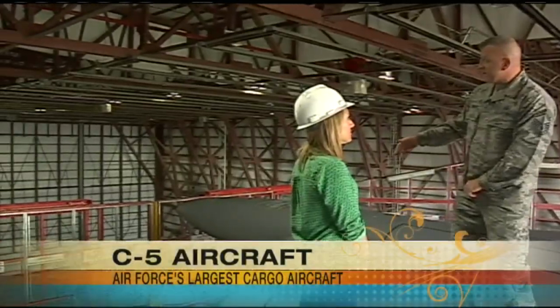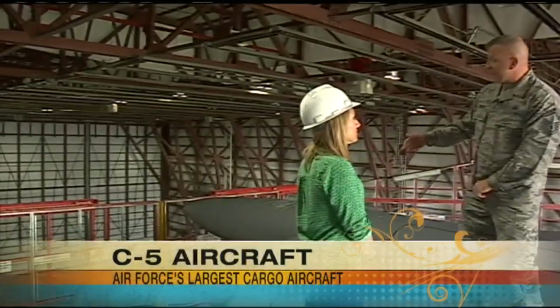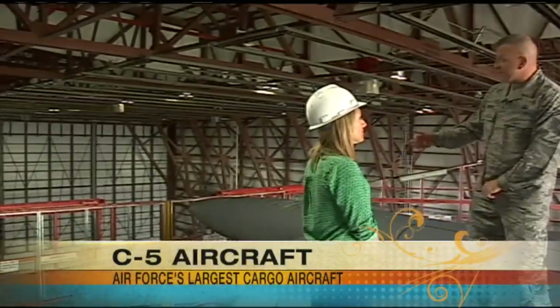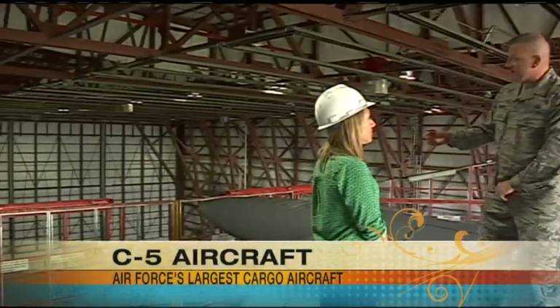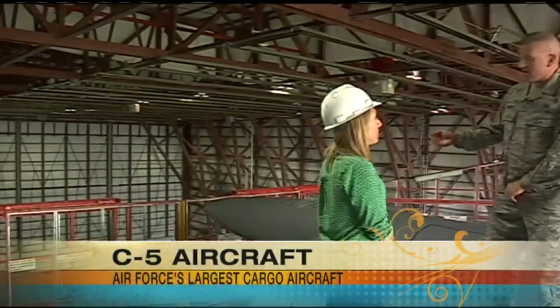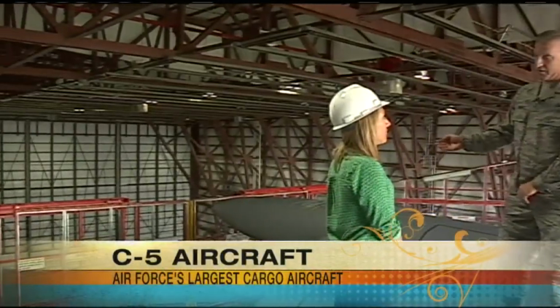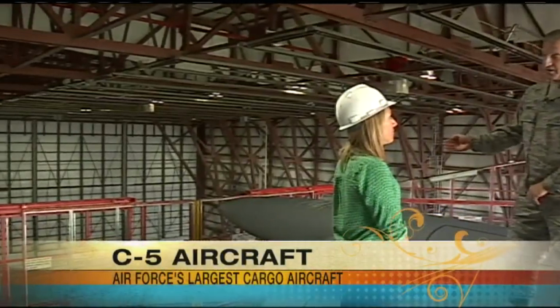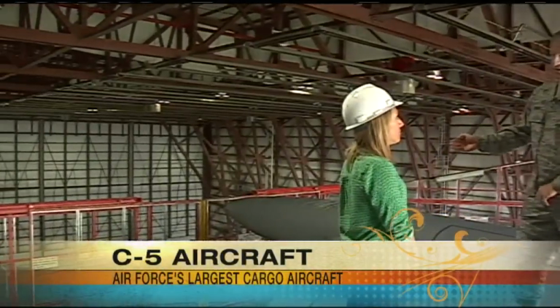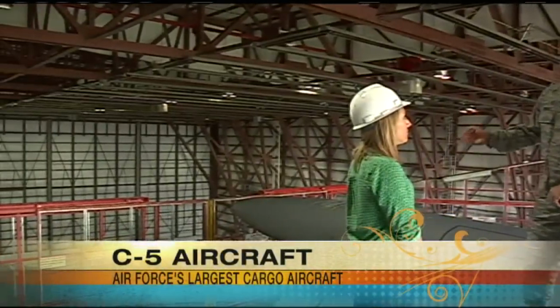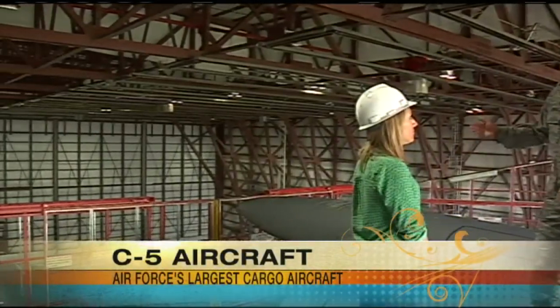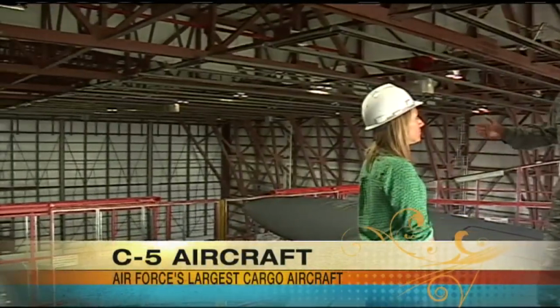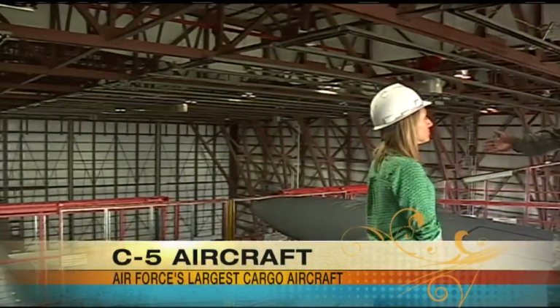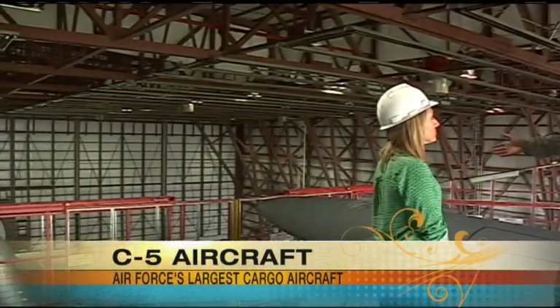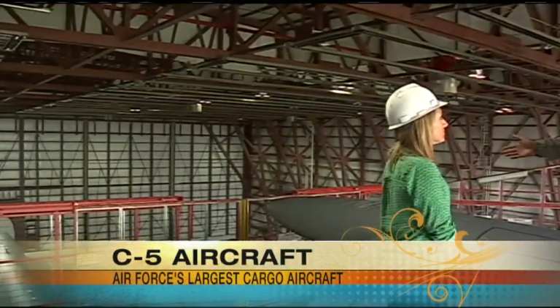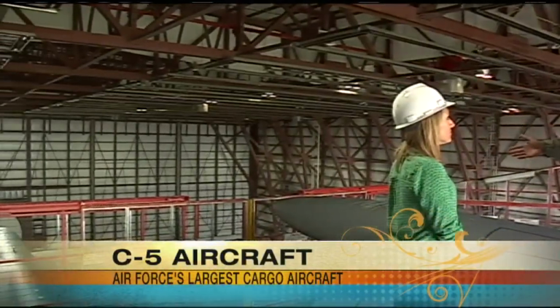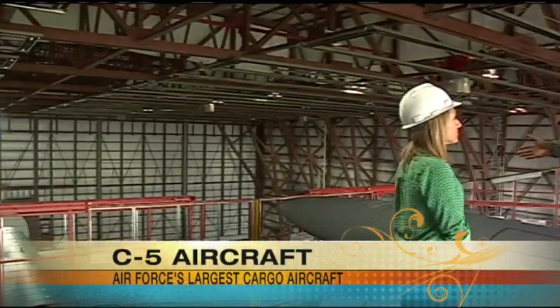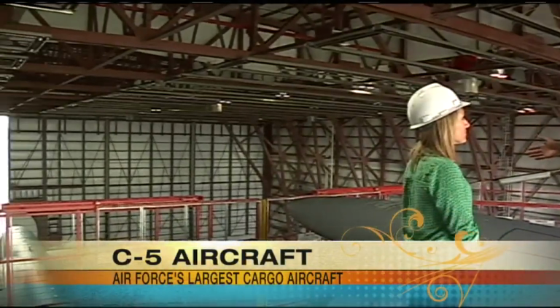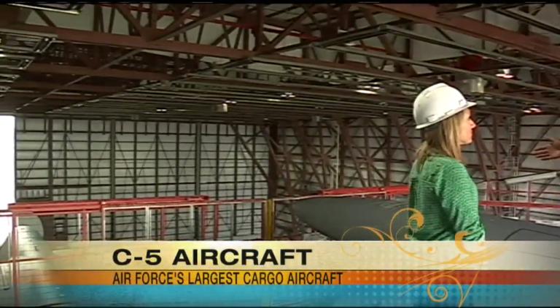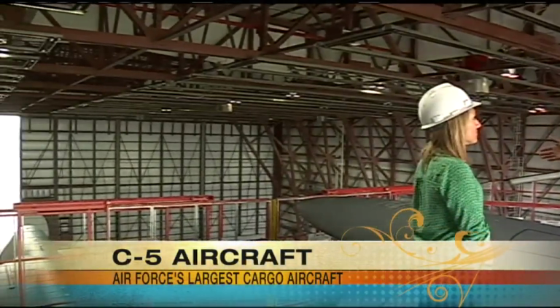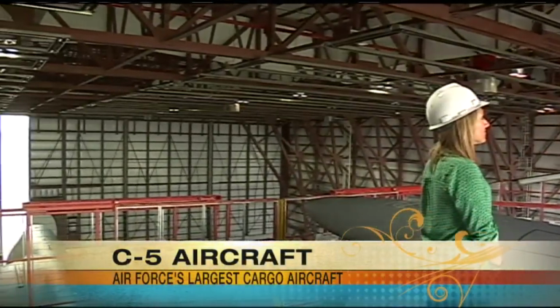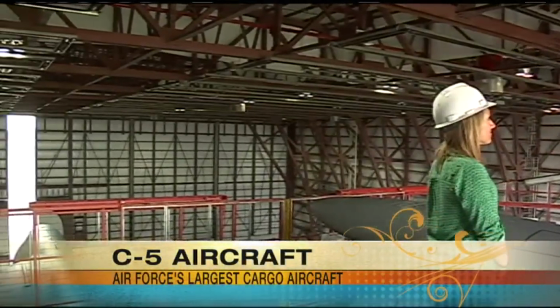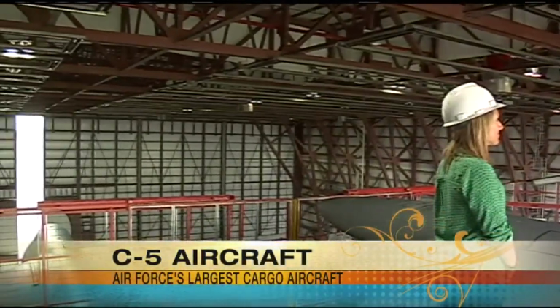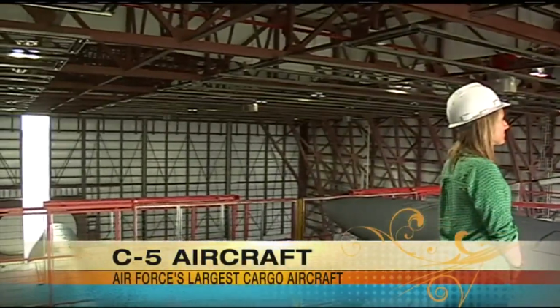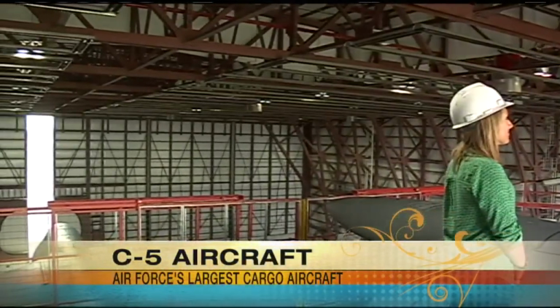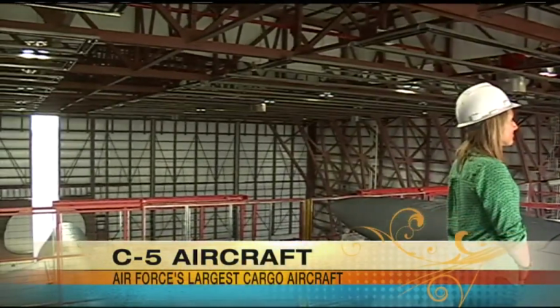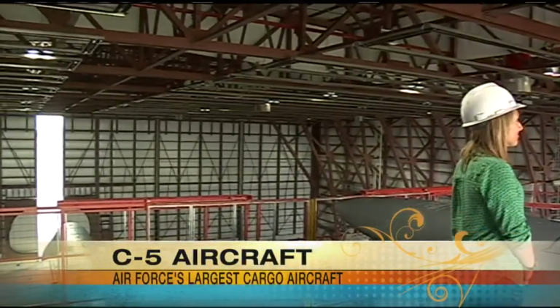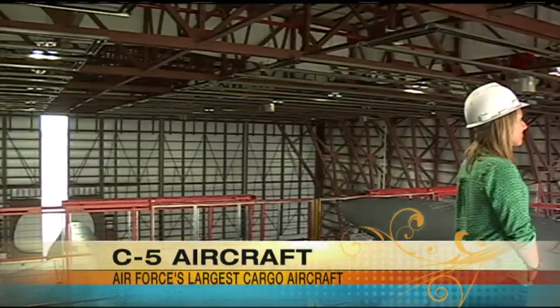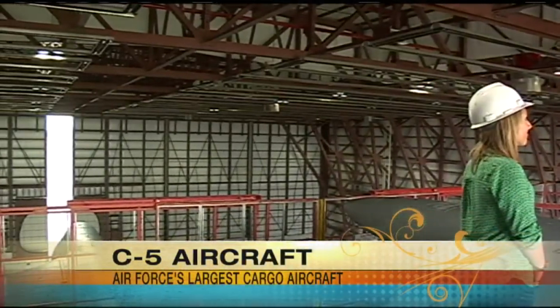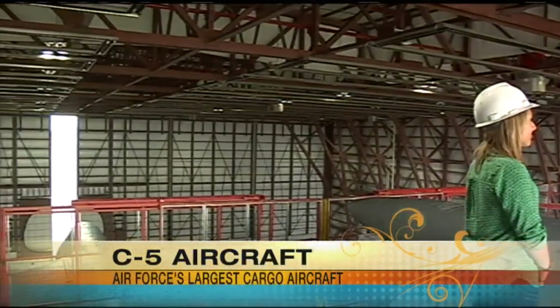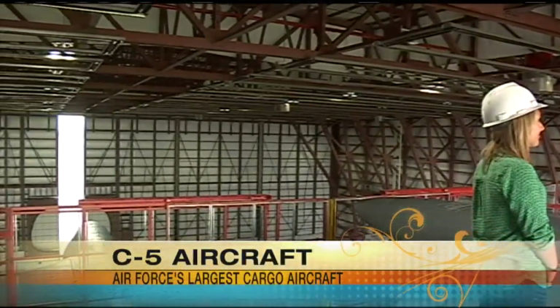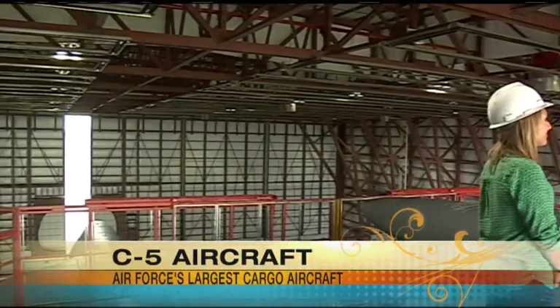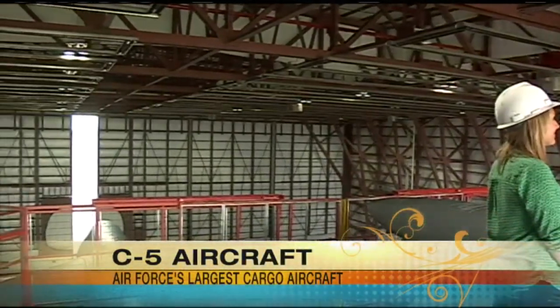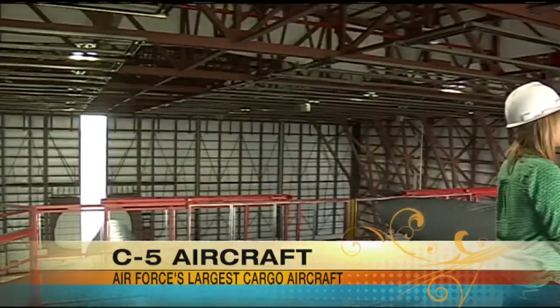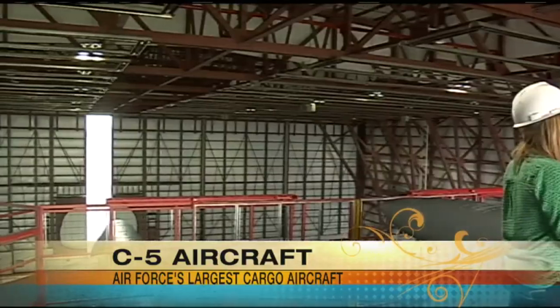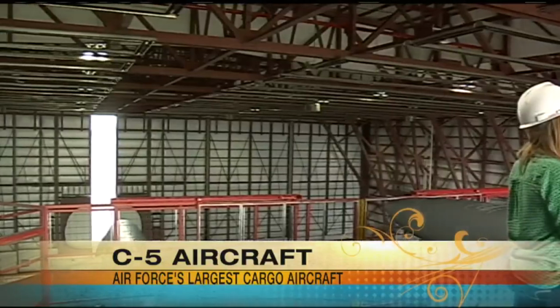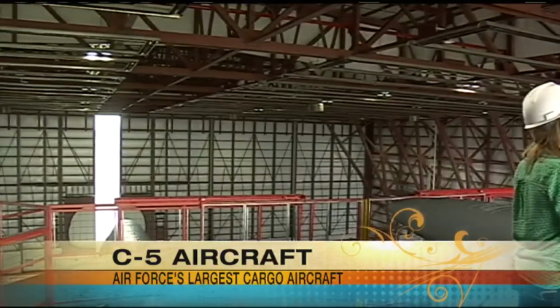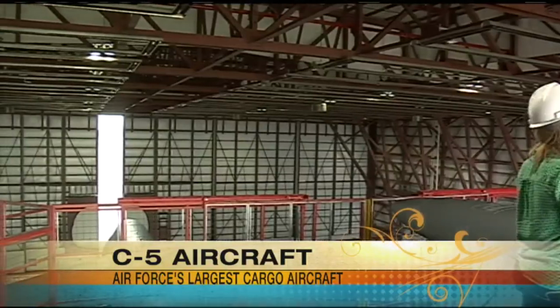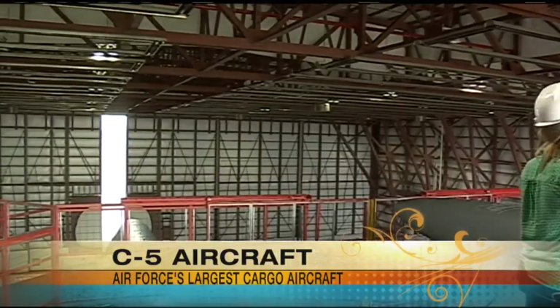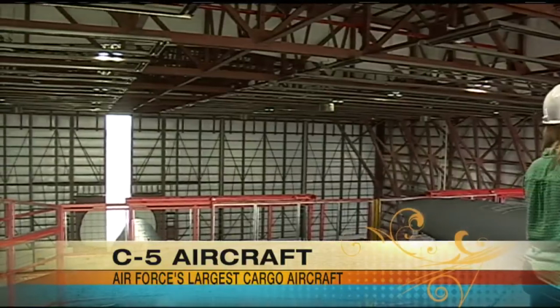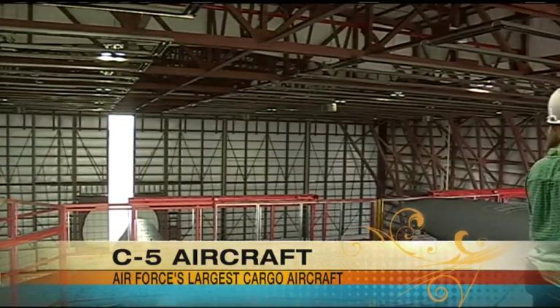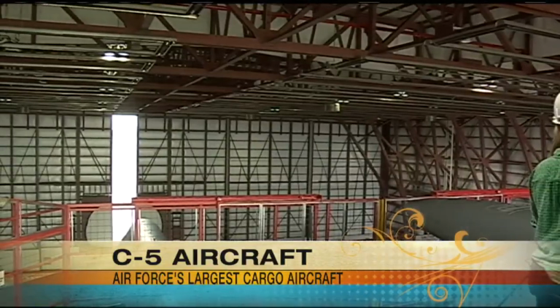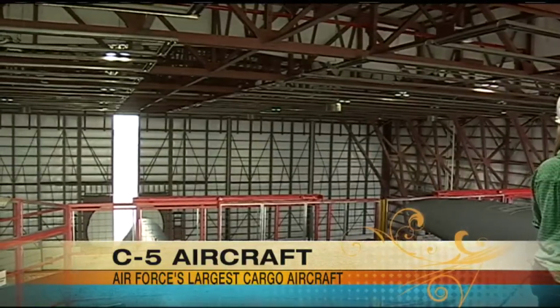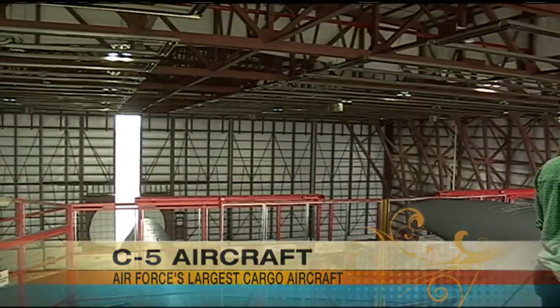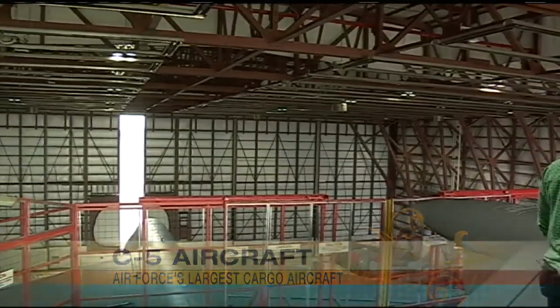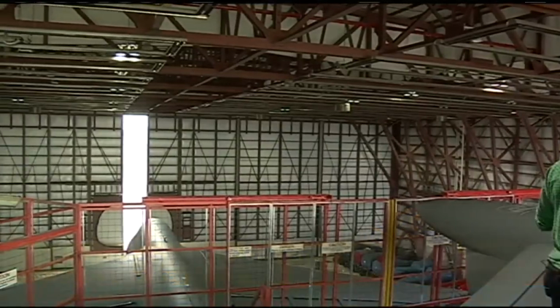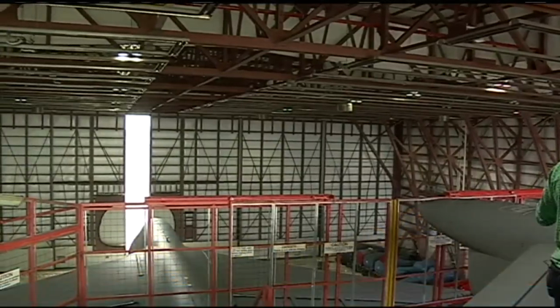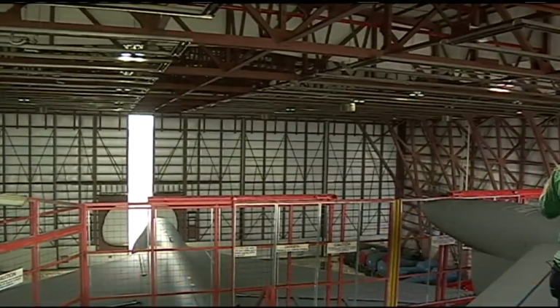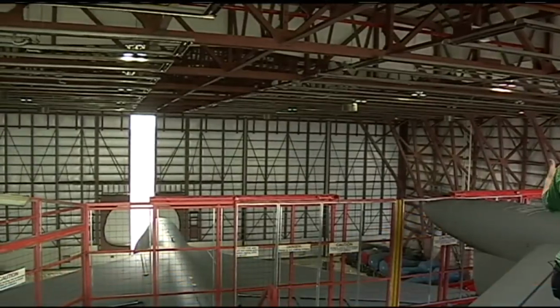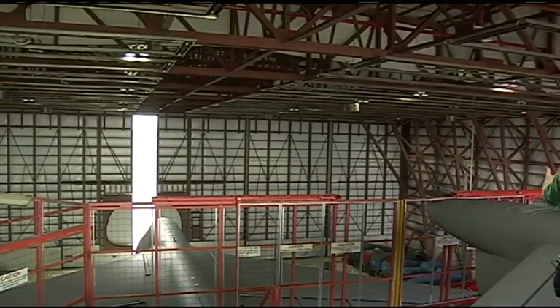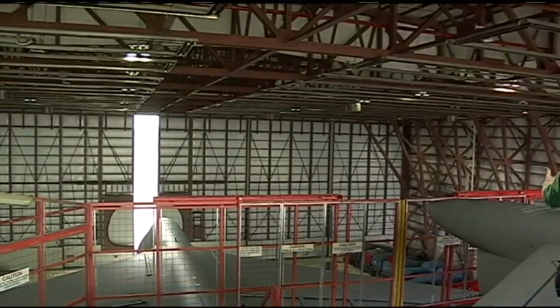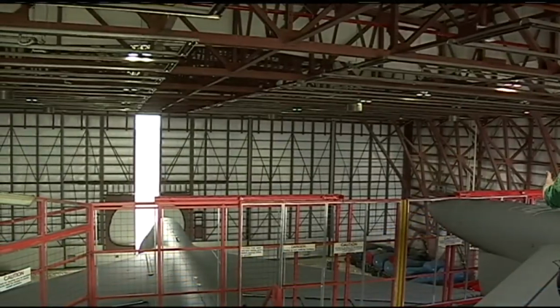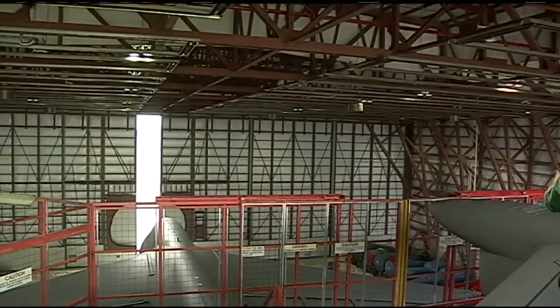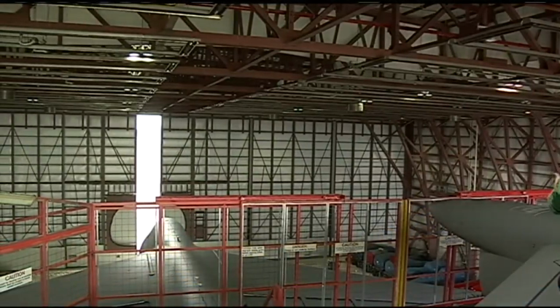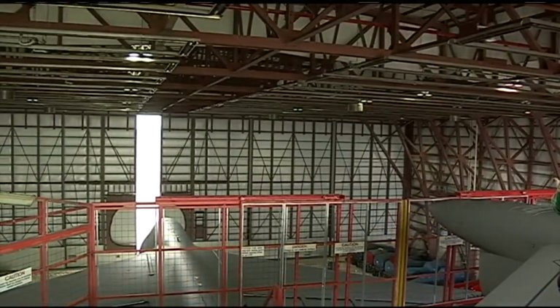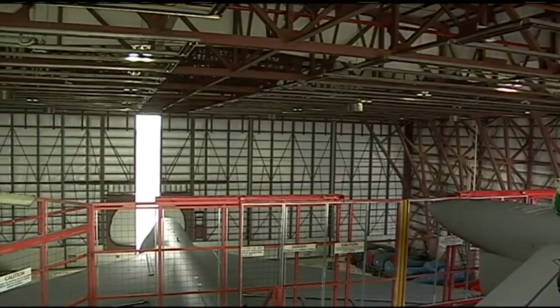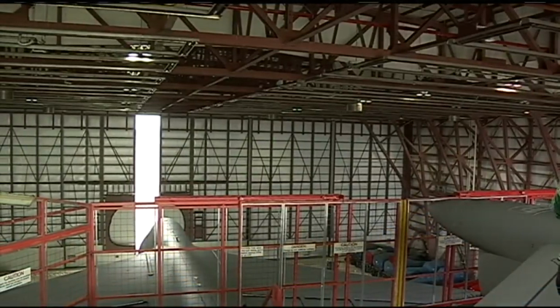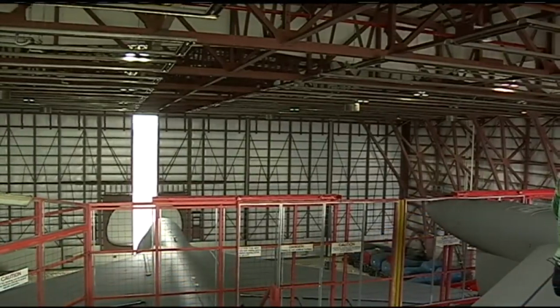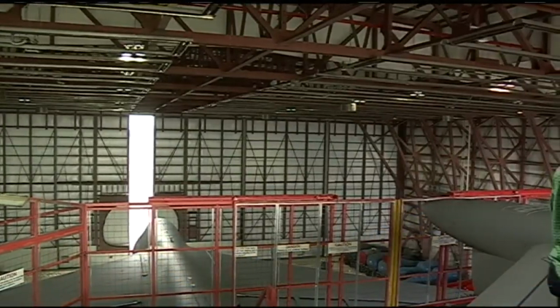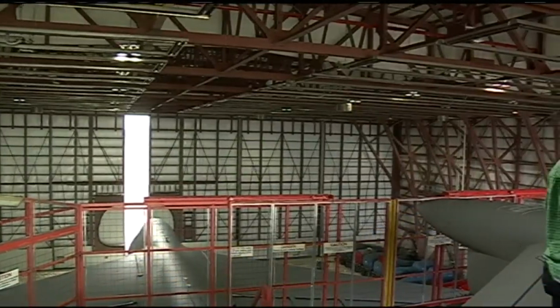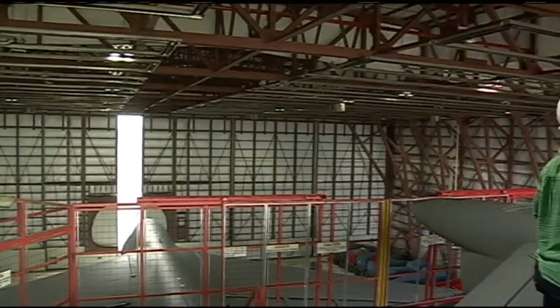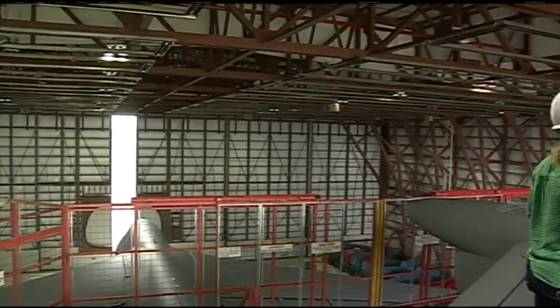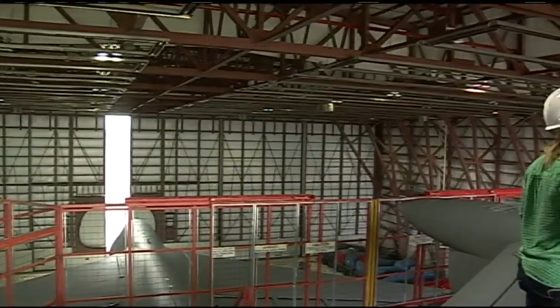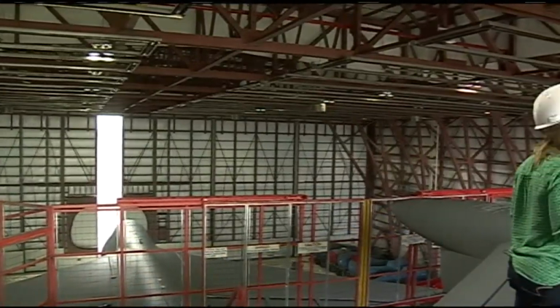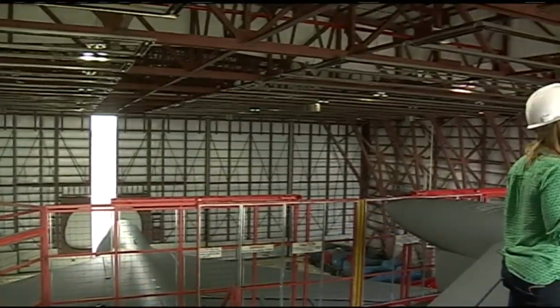Nose to tail, it's actually longer than the first Wright Brothers flight back in 1903. So looking at the plane, it's massive — but really, their flight wasn't too long.